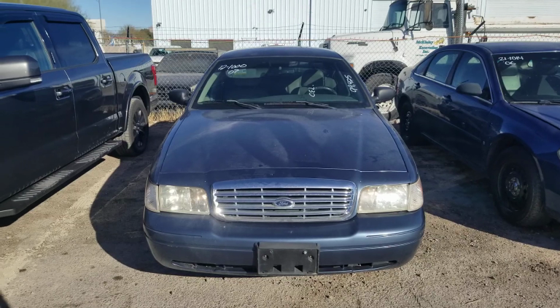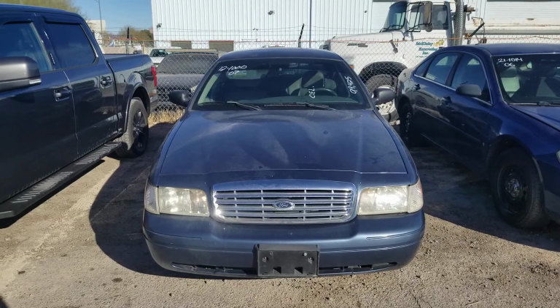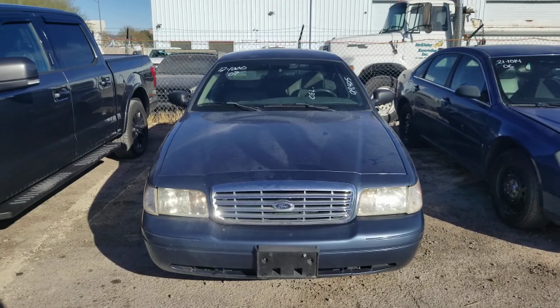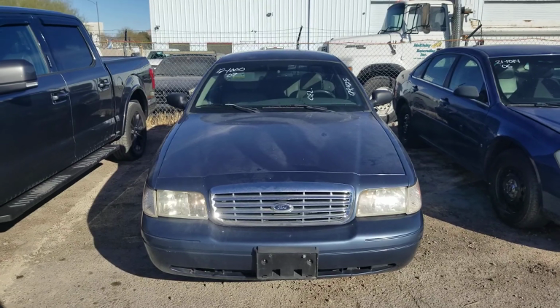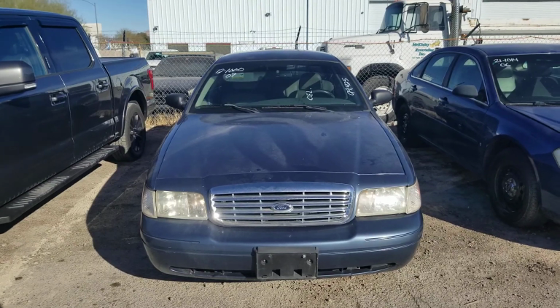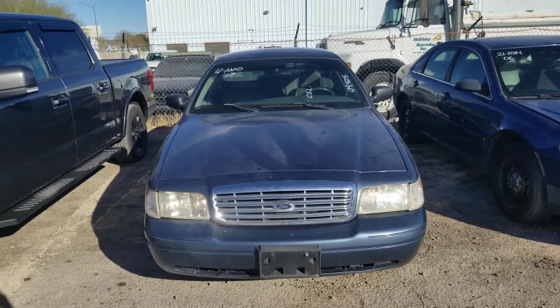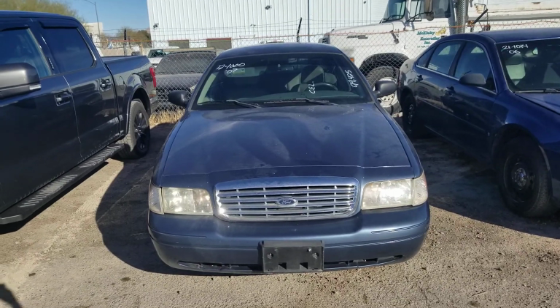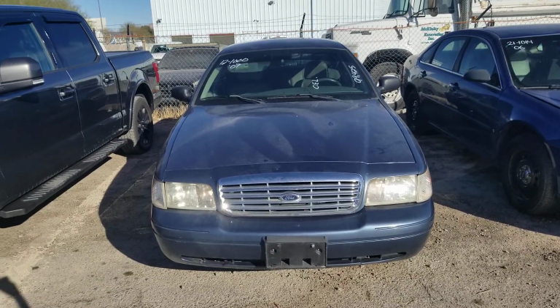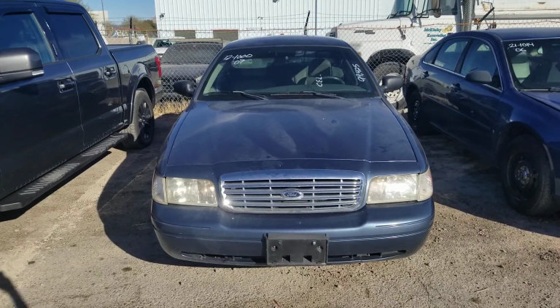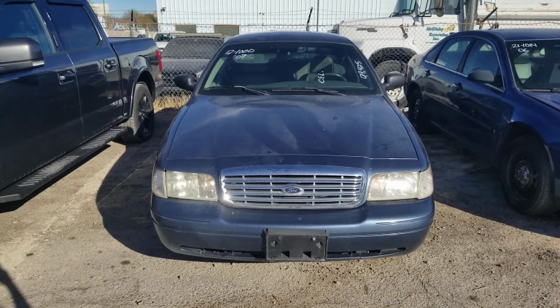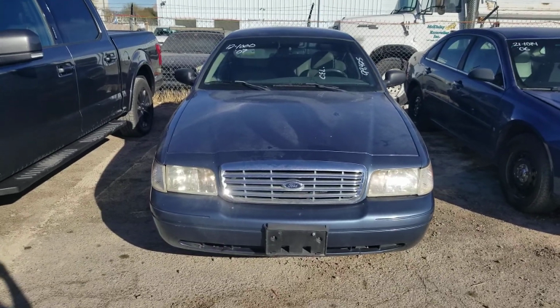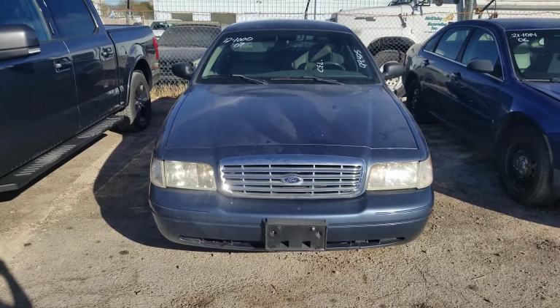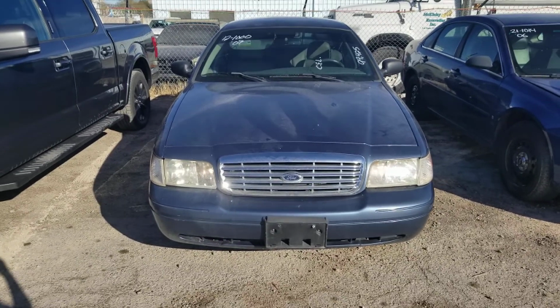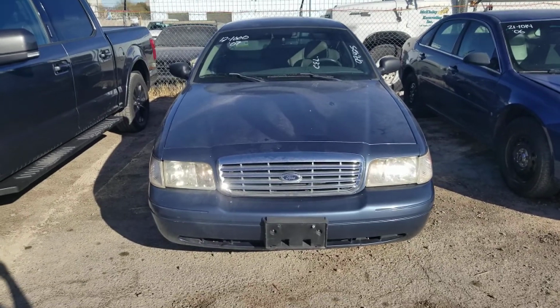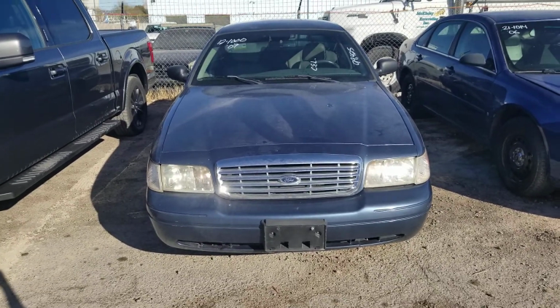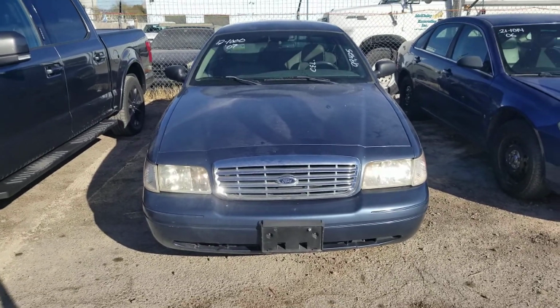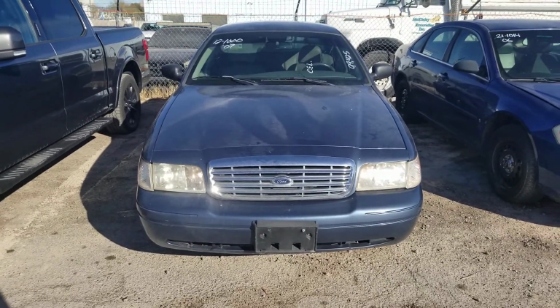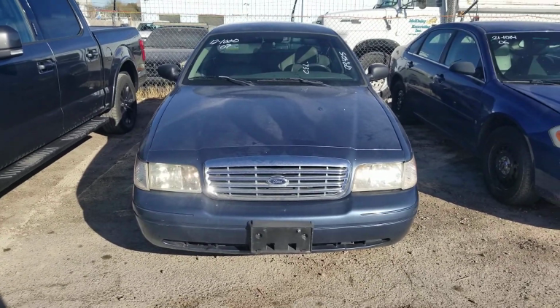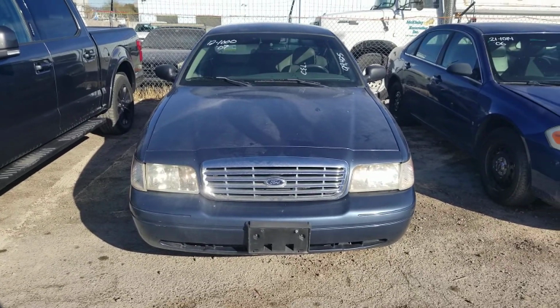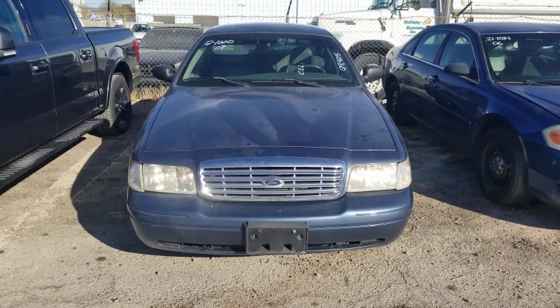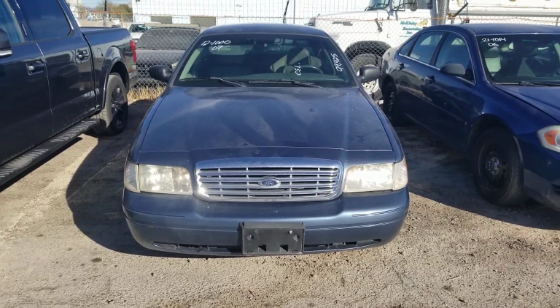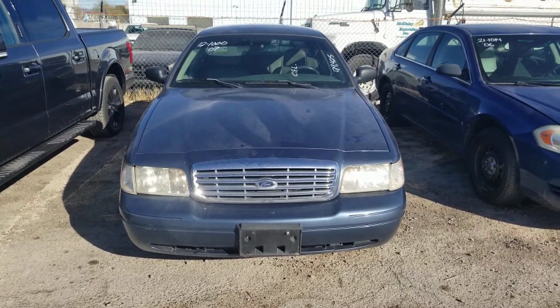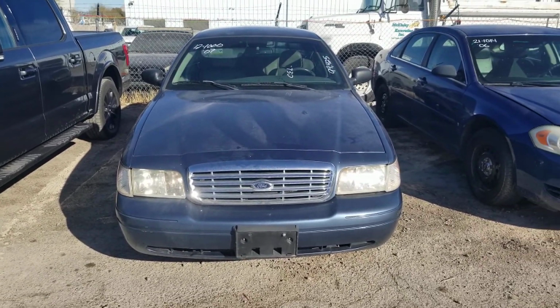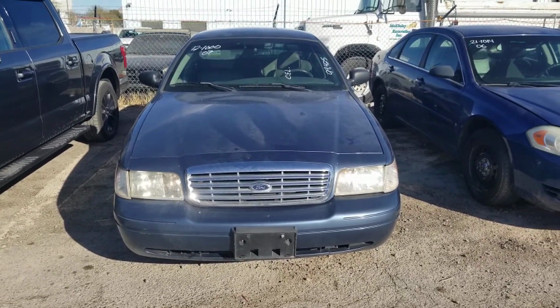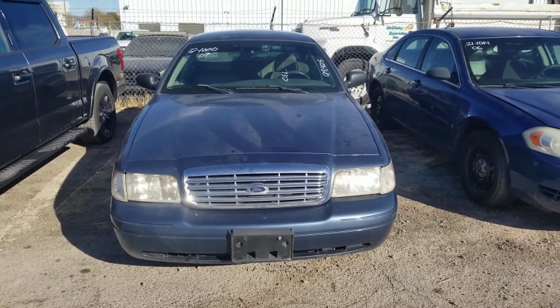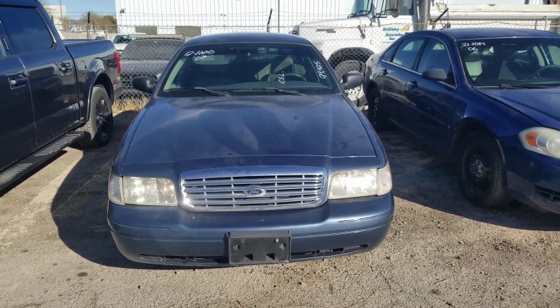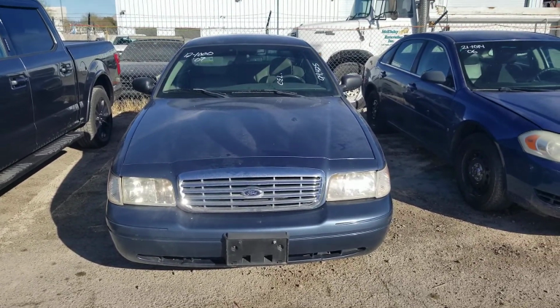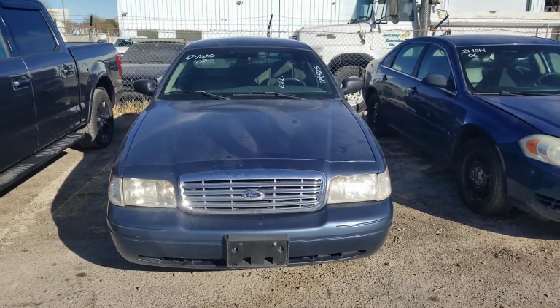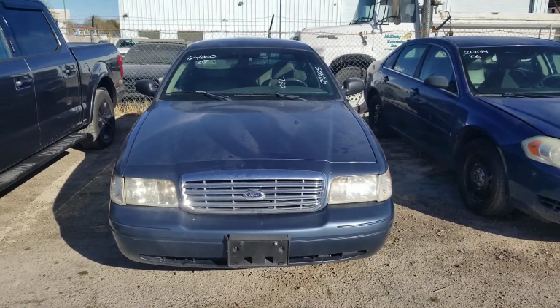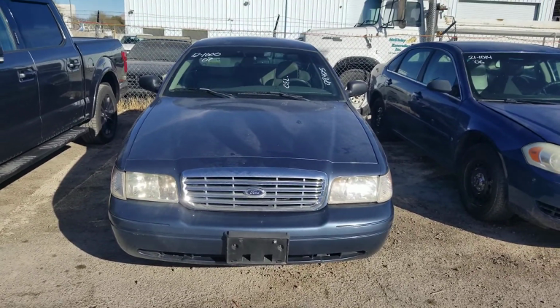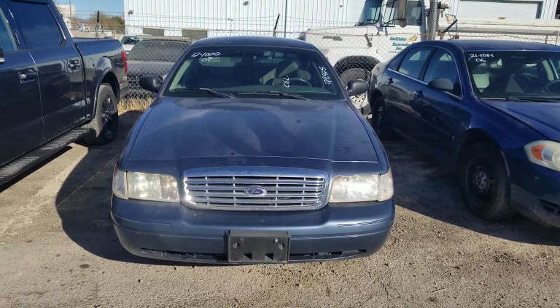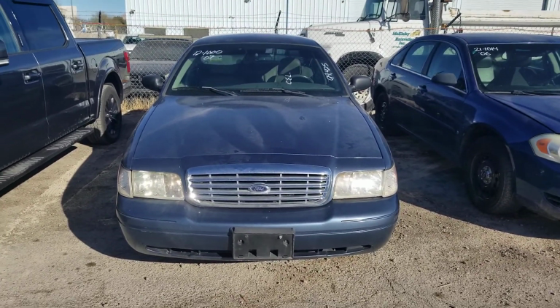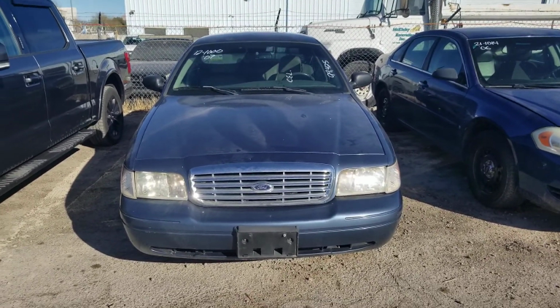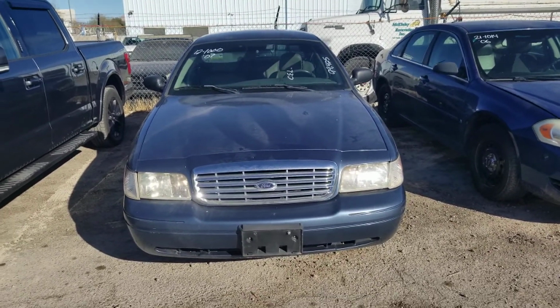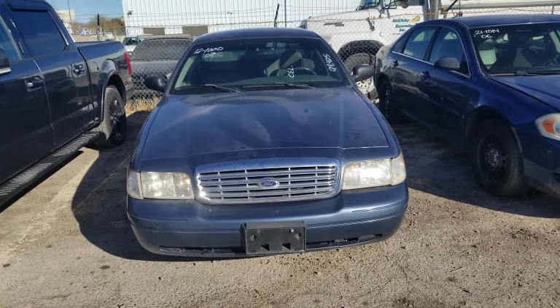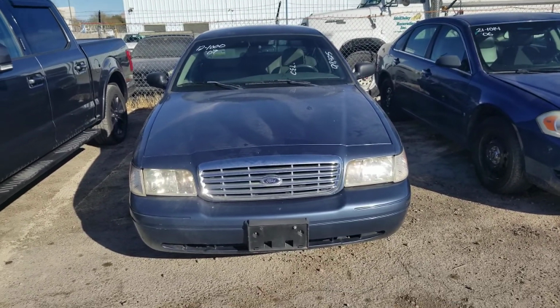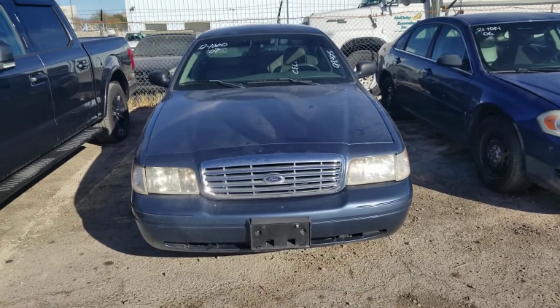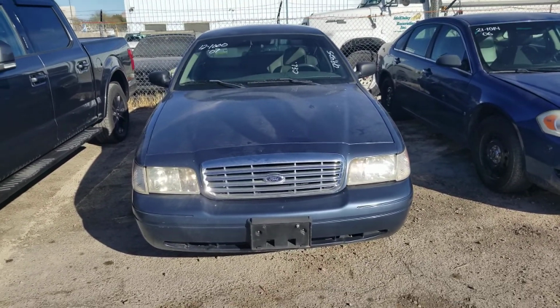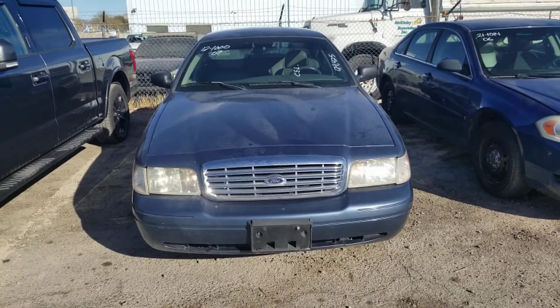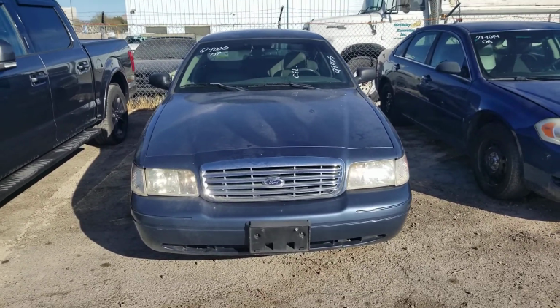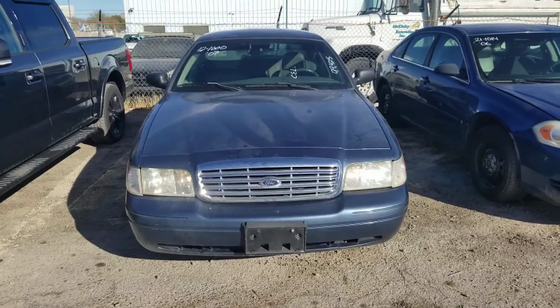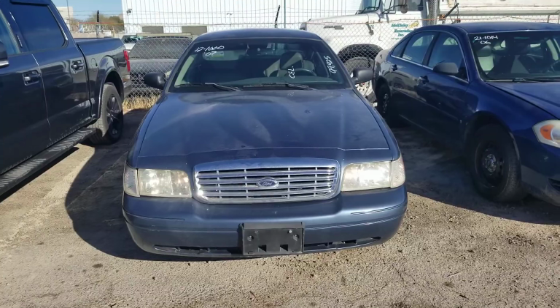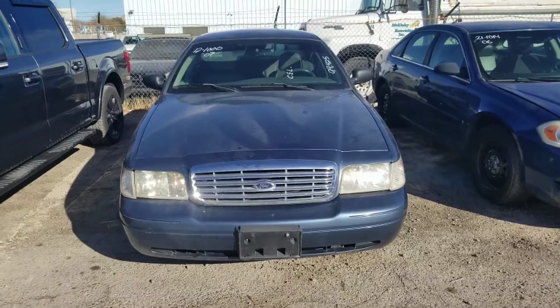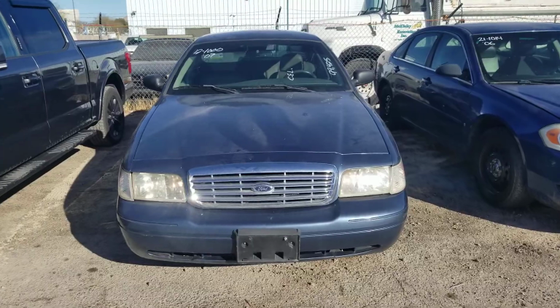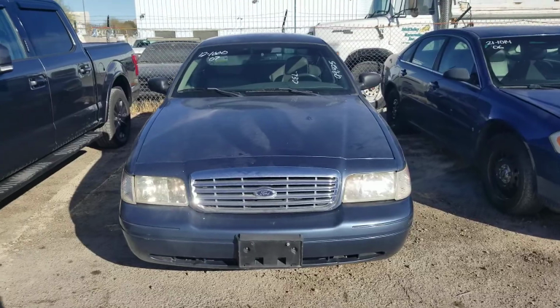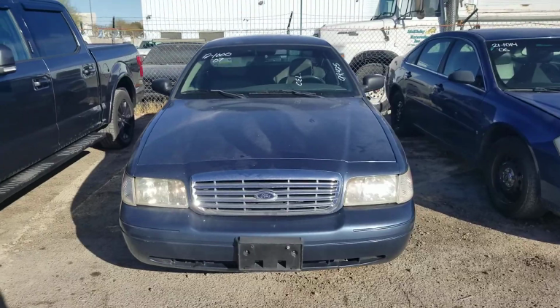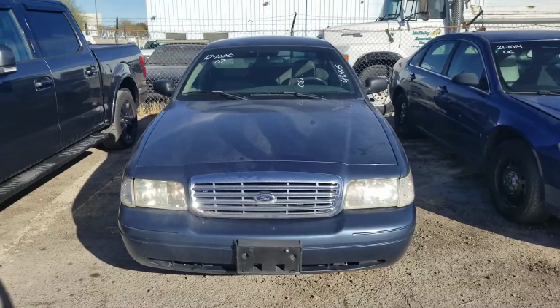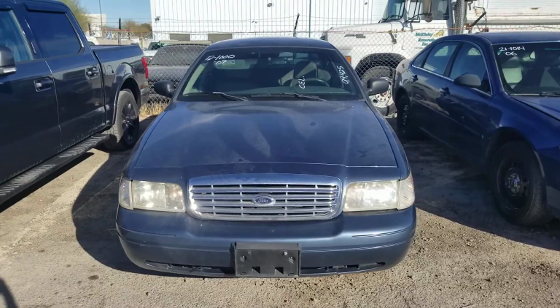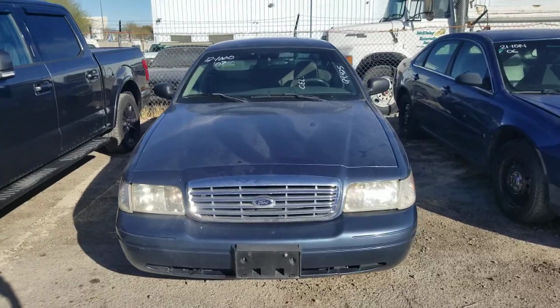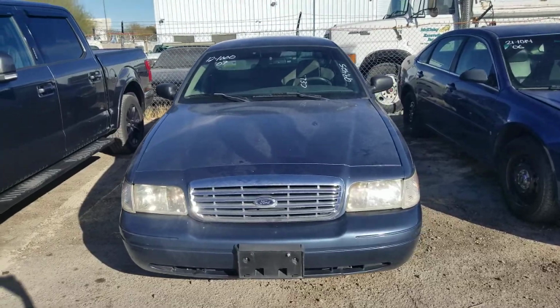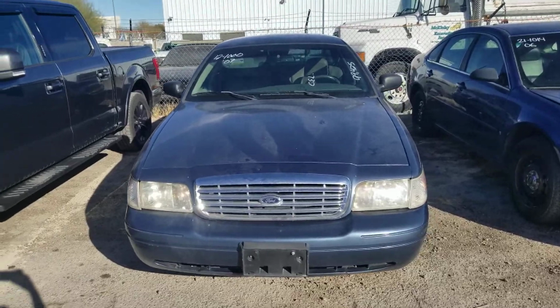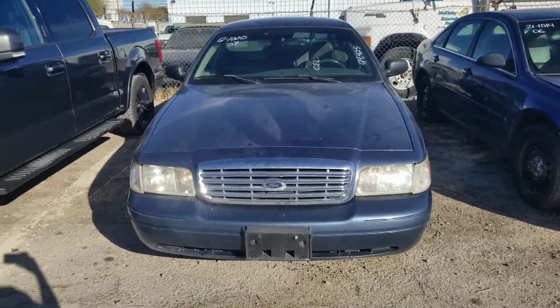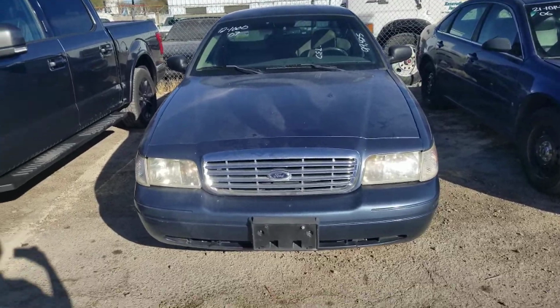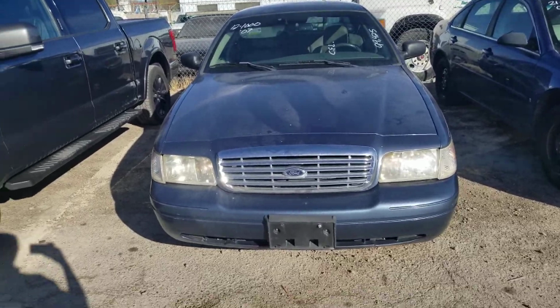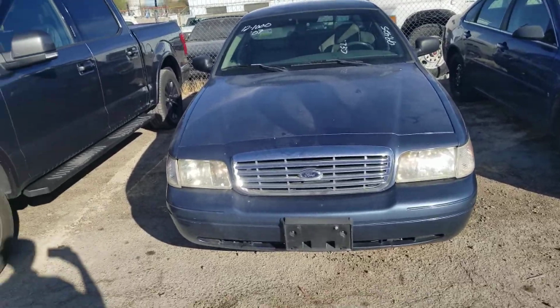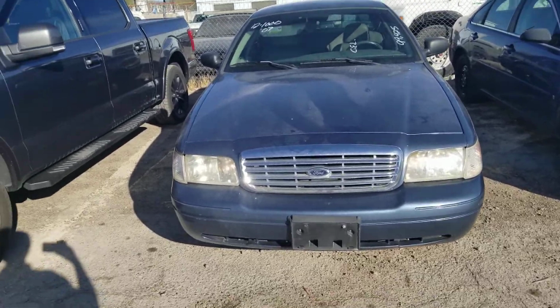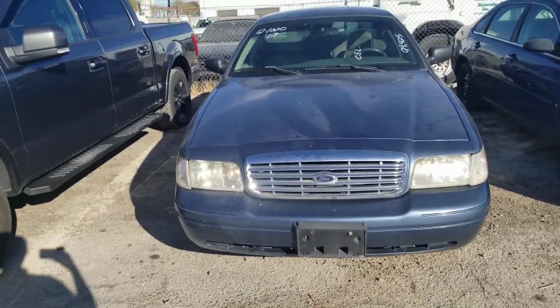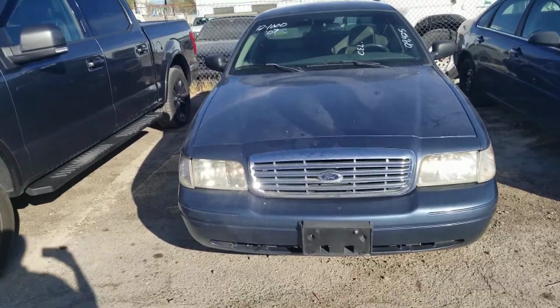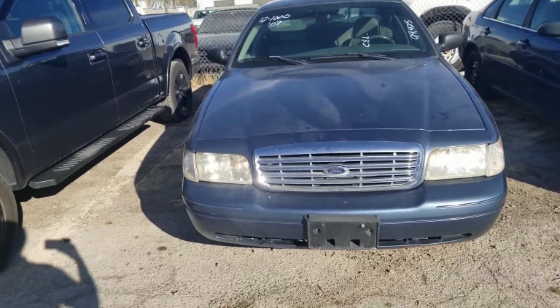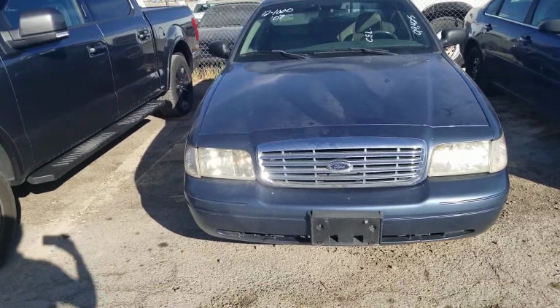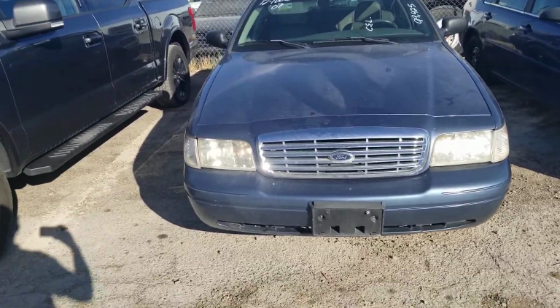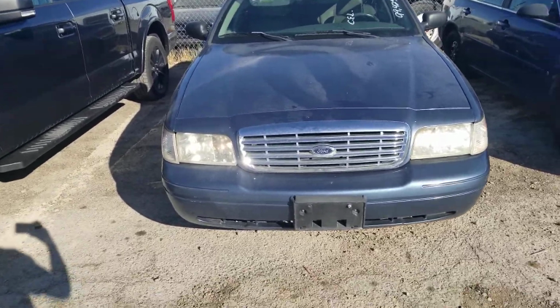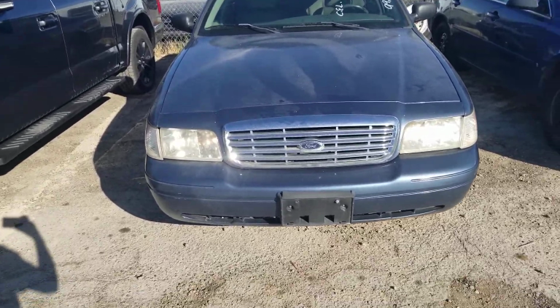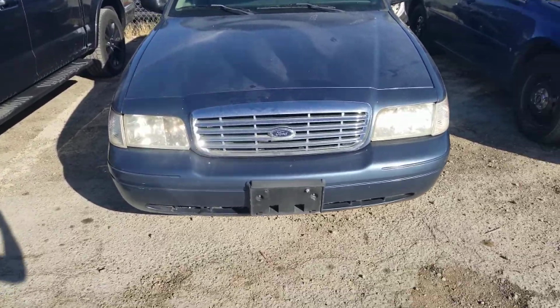Hello everyone, welcome to Gage Car Reviews. Today I'm reviewing this 2007 Ford Crown Victoria LX P74.